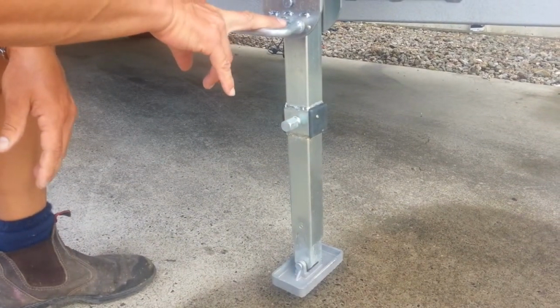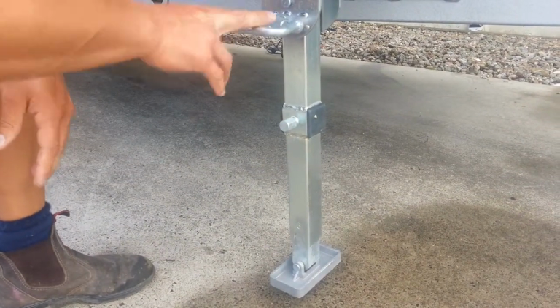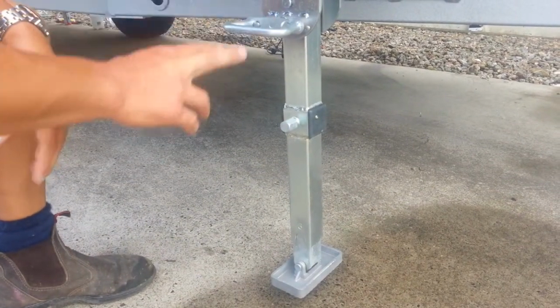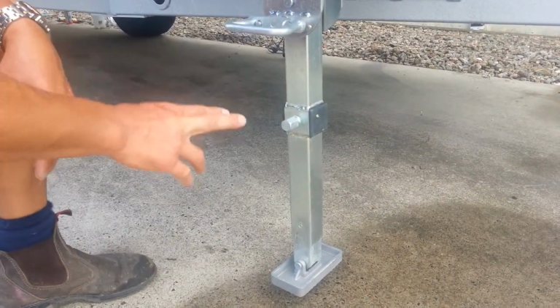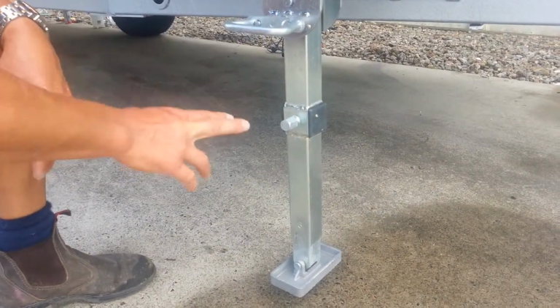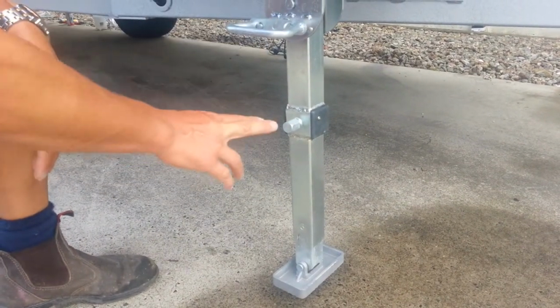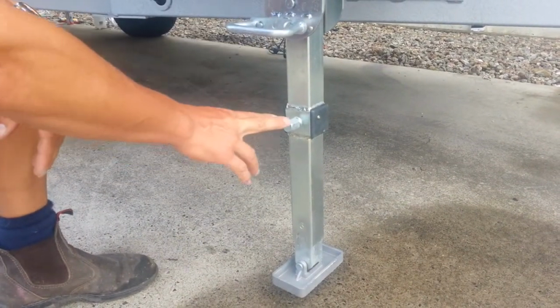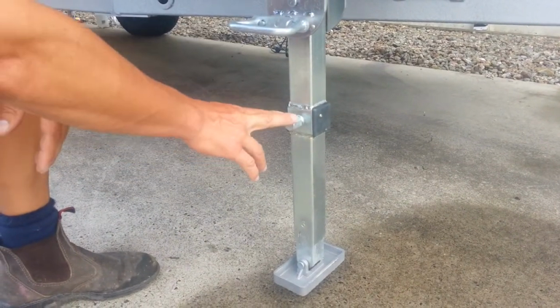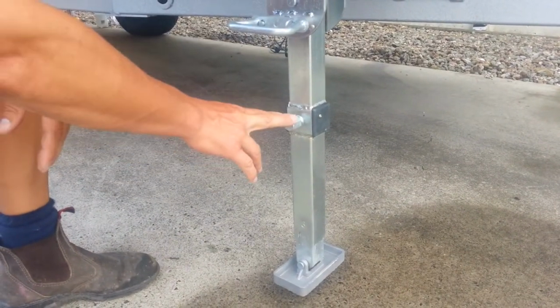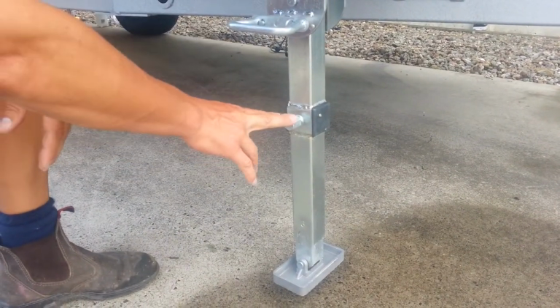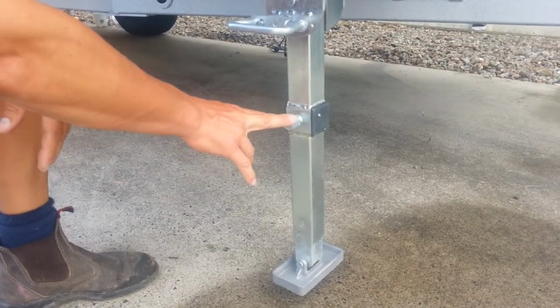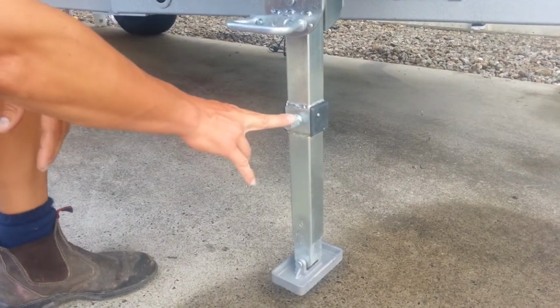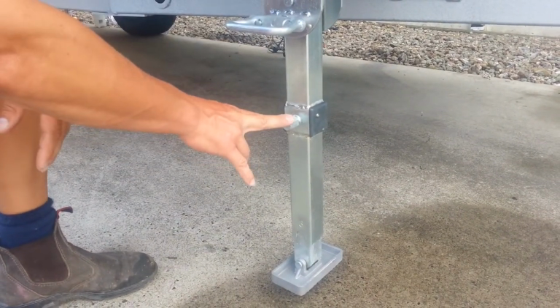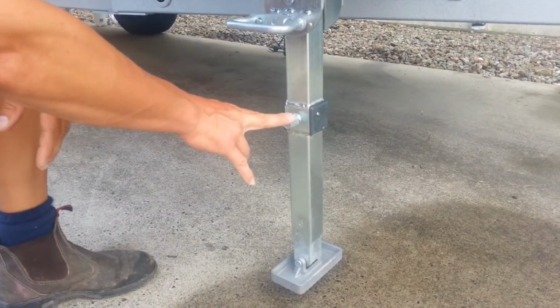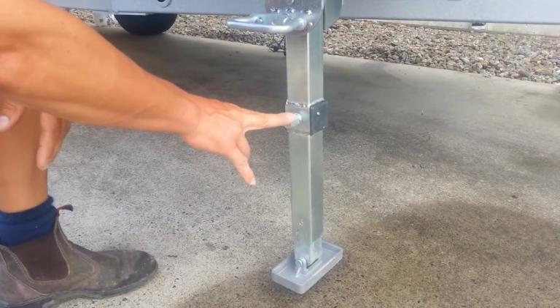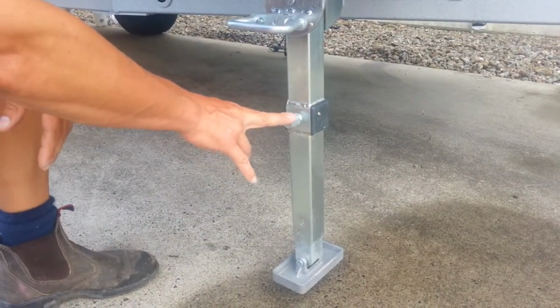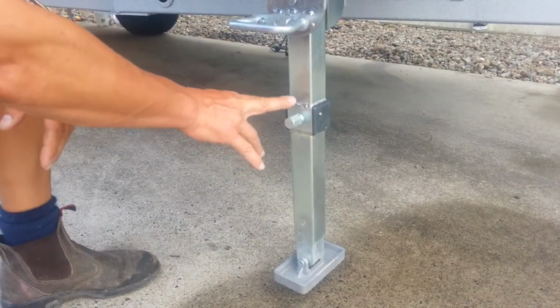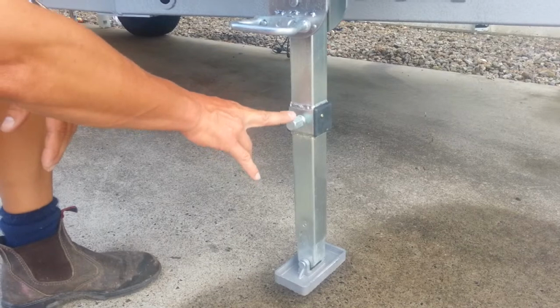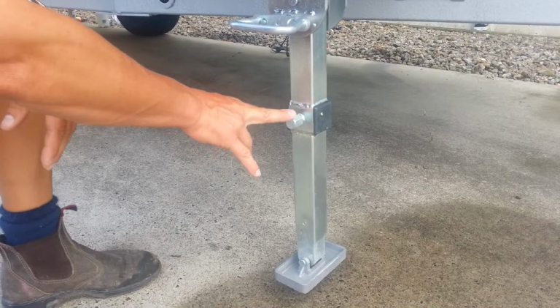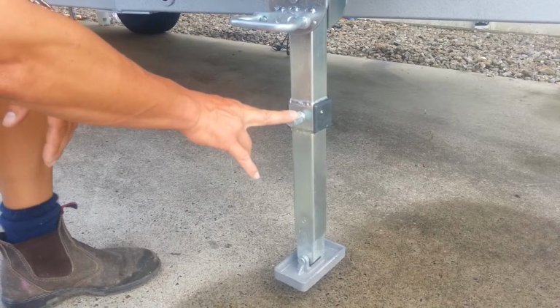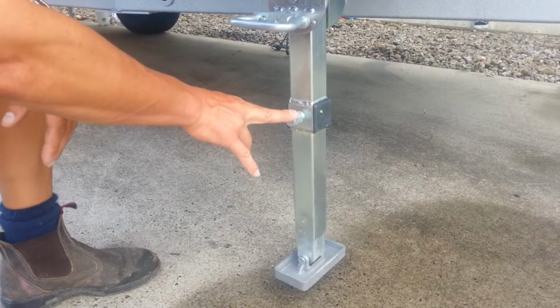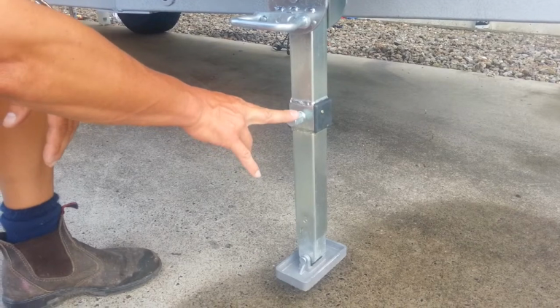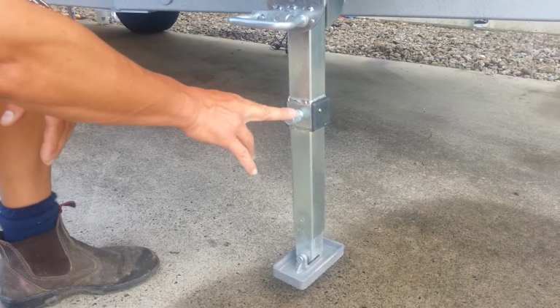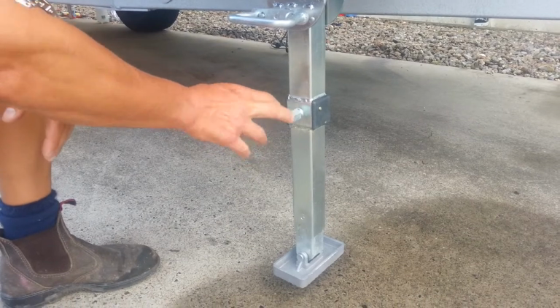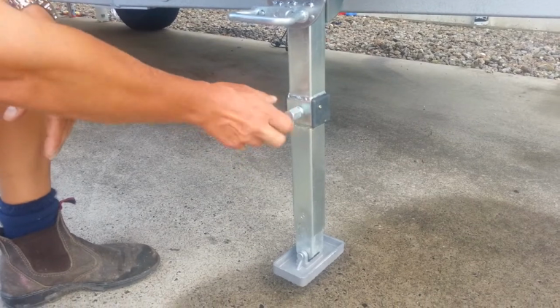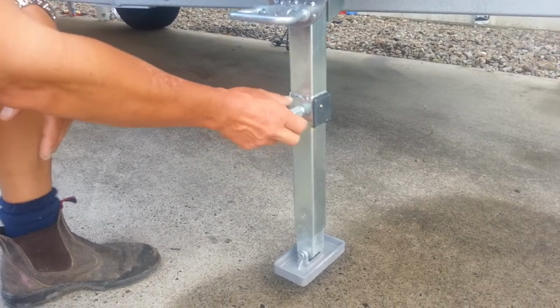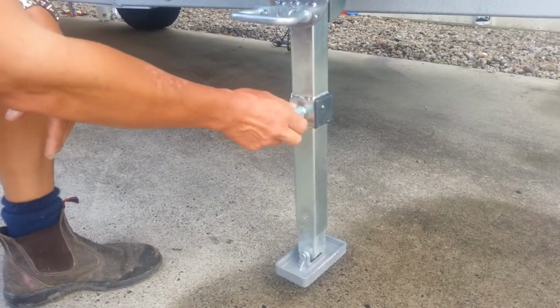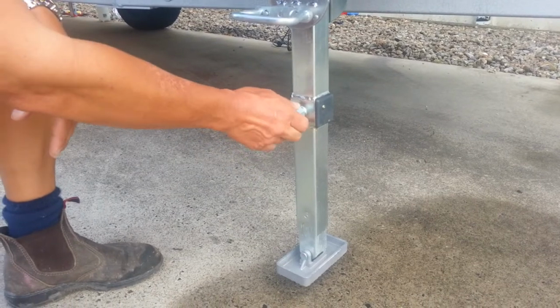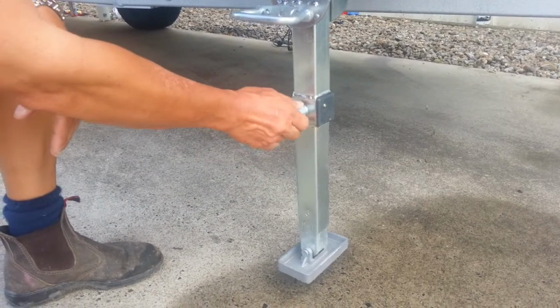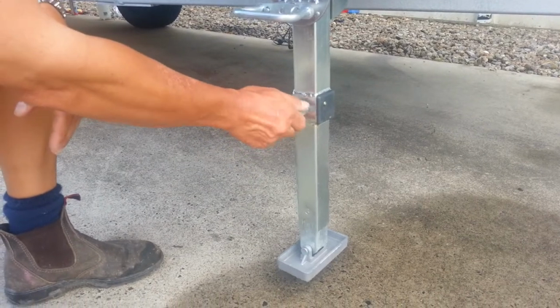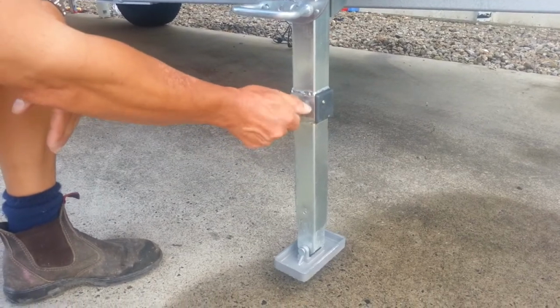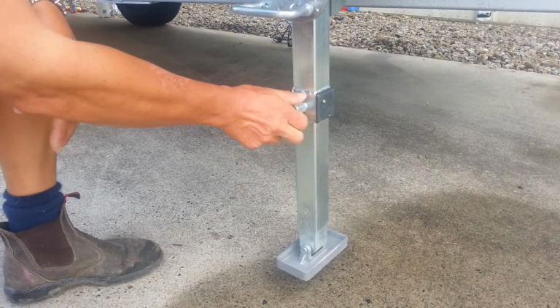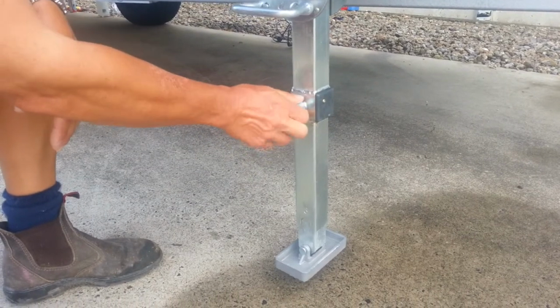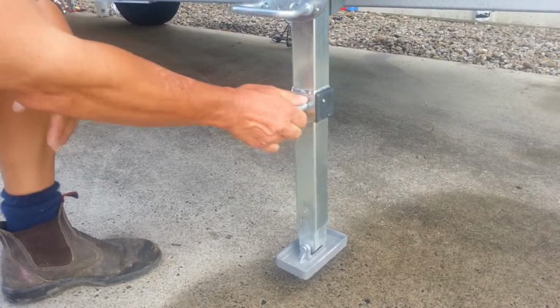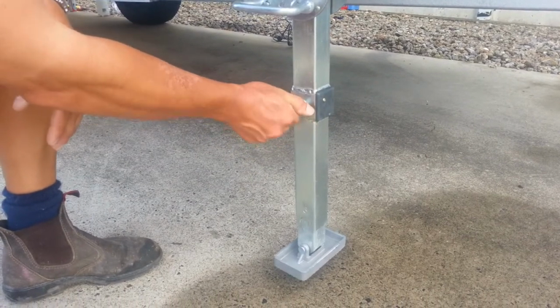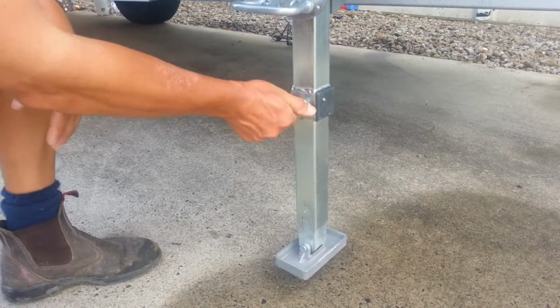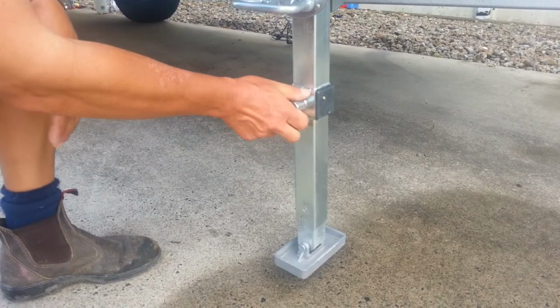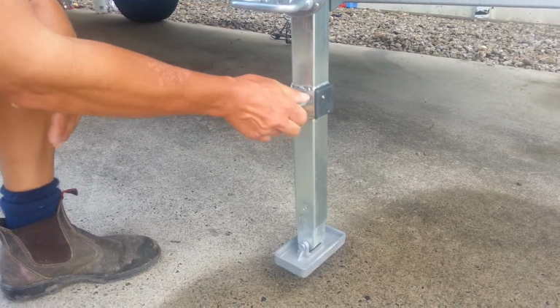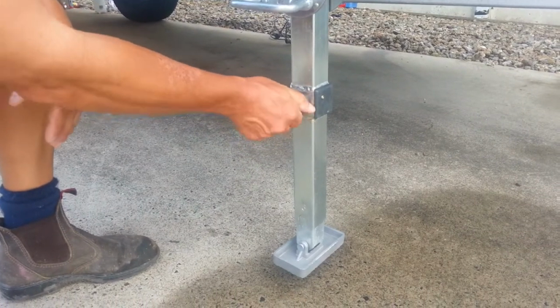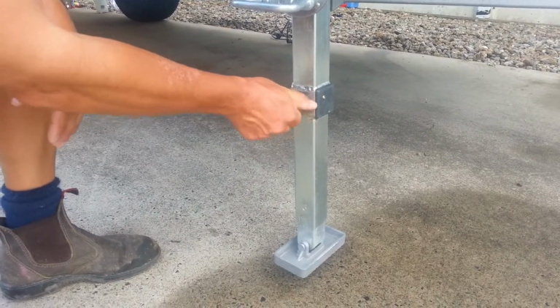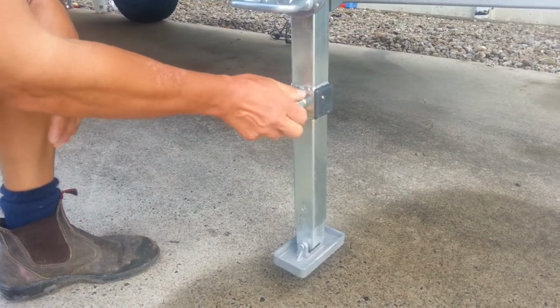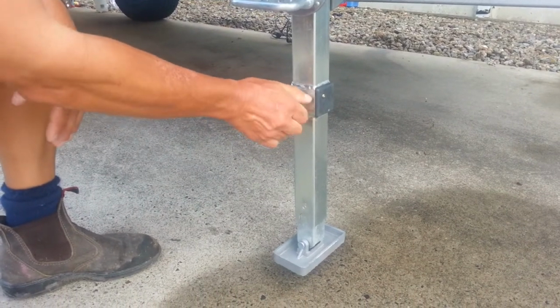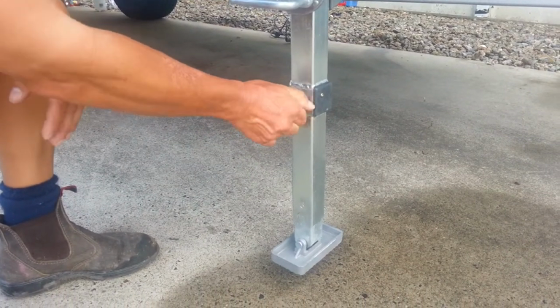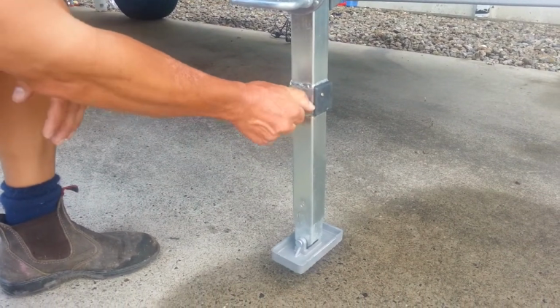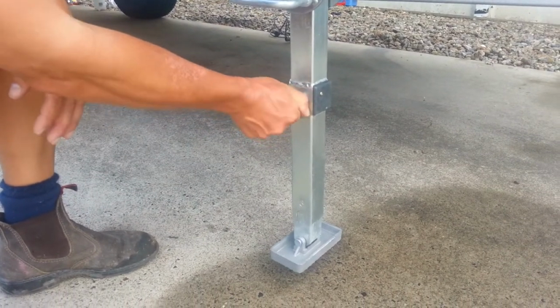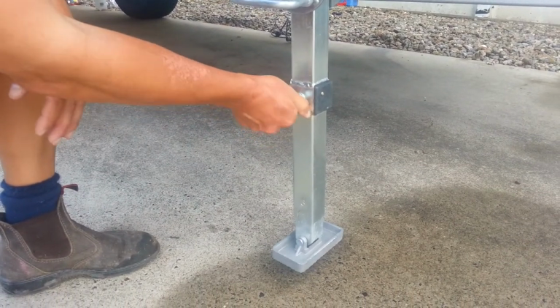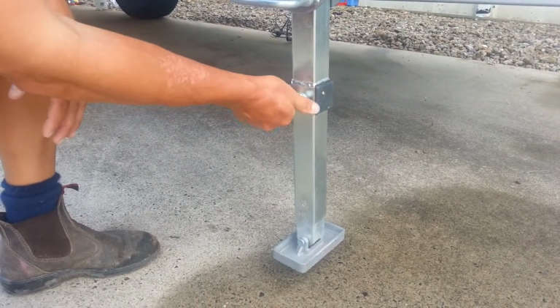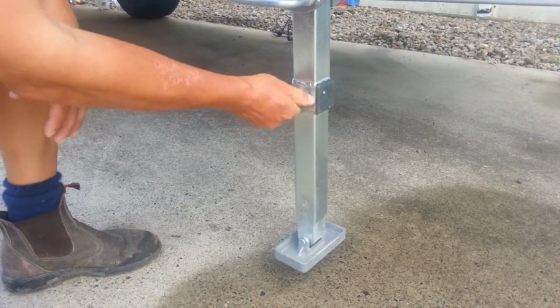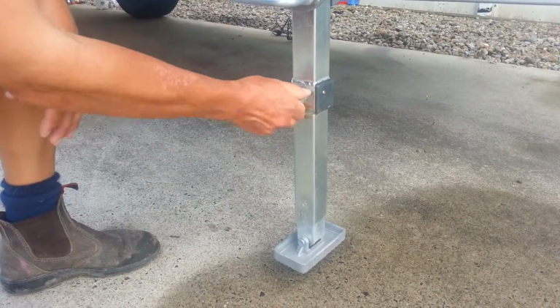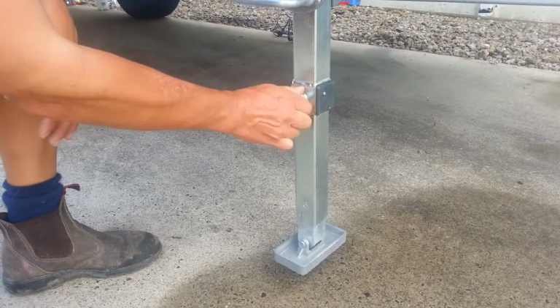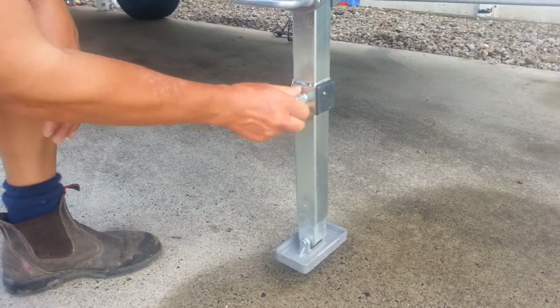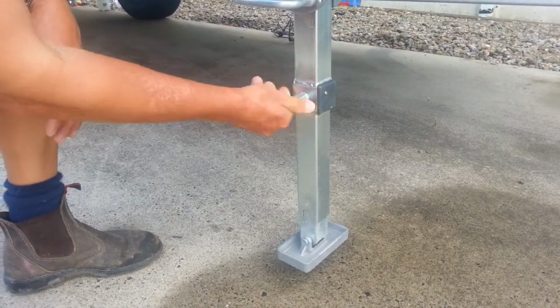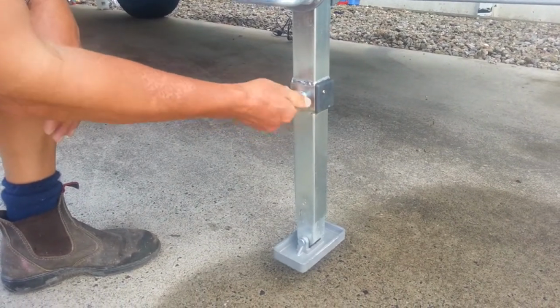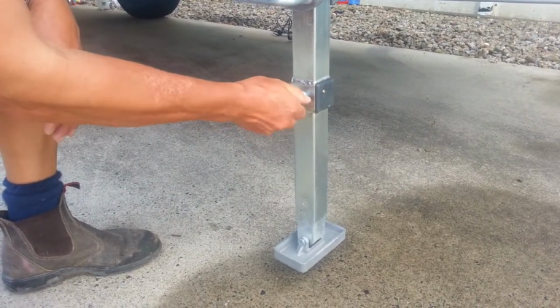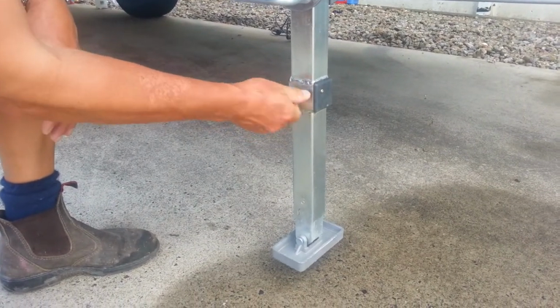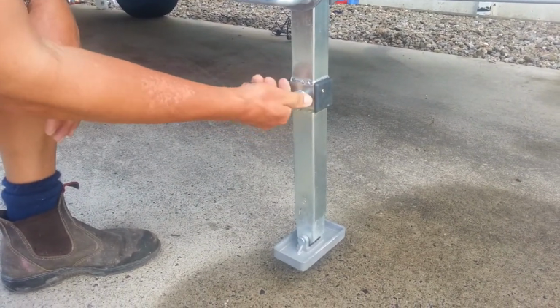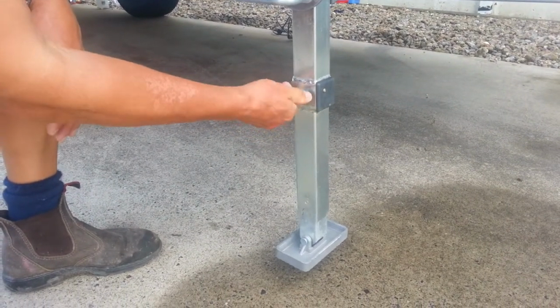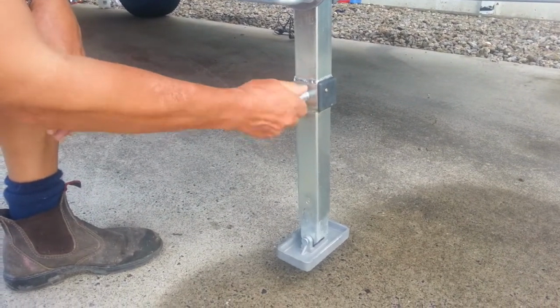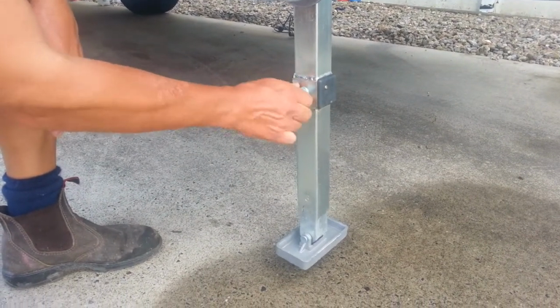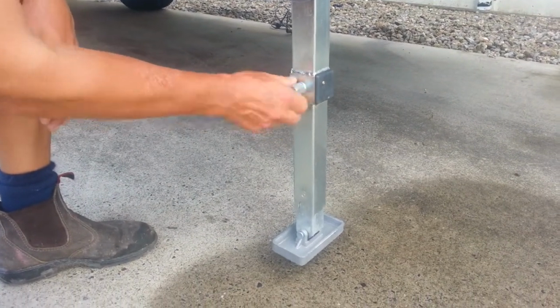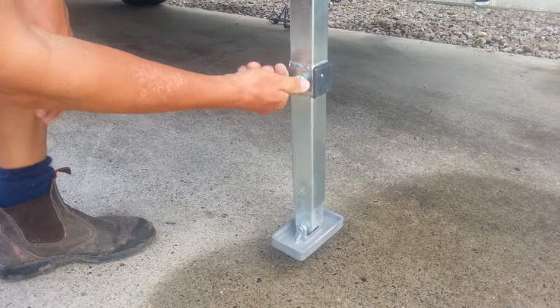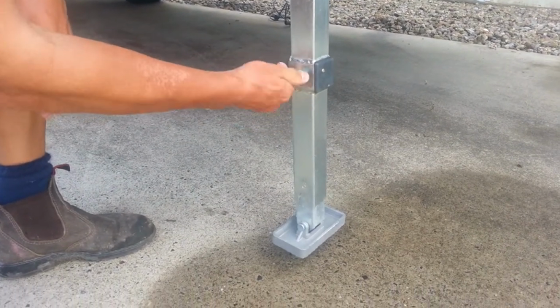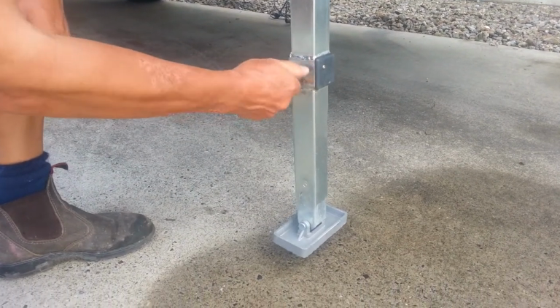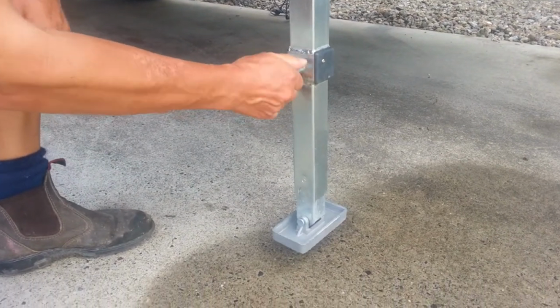Then we put our winder mechanism on here and we start to wind. You can see the leg moving up and down as we wind.